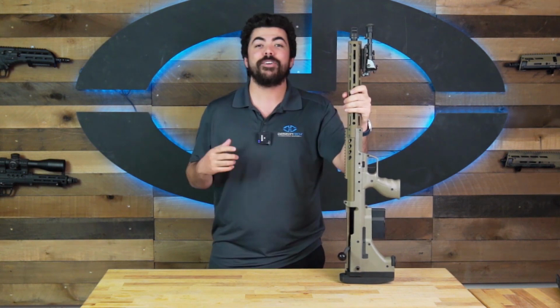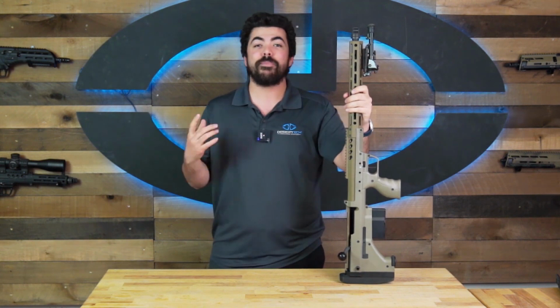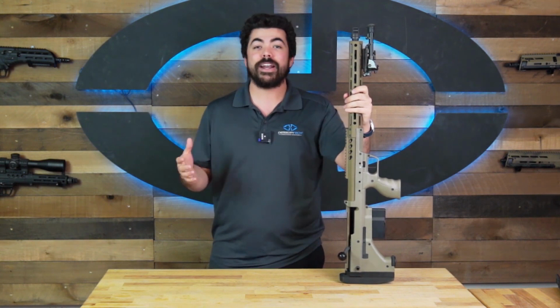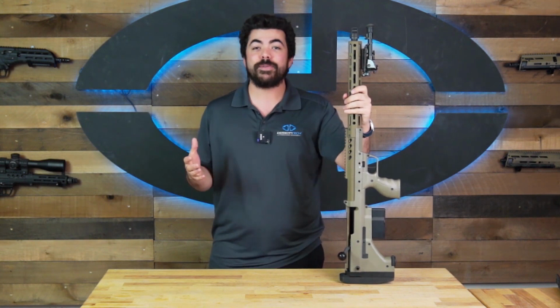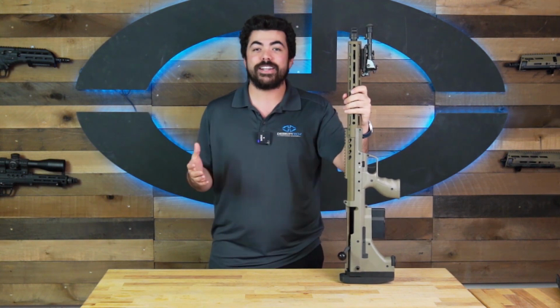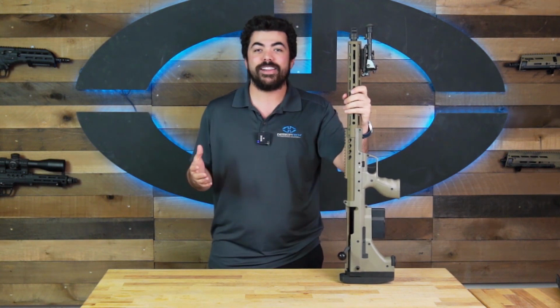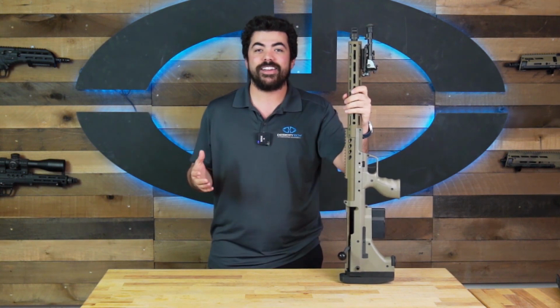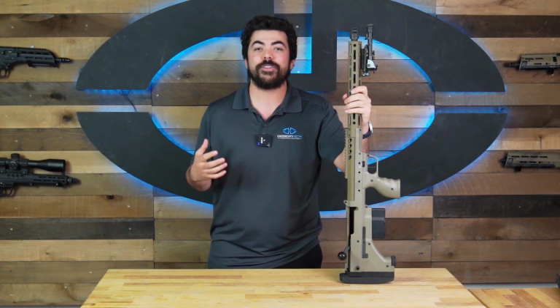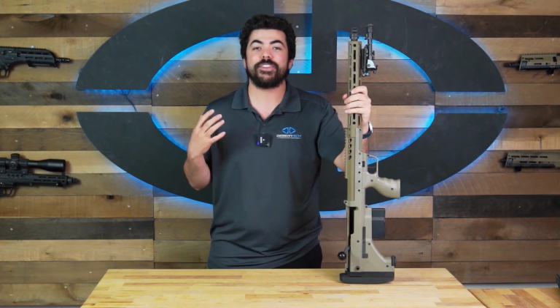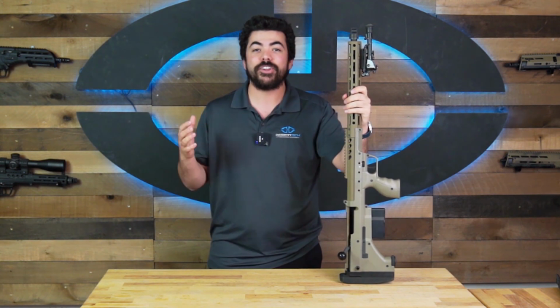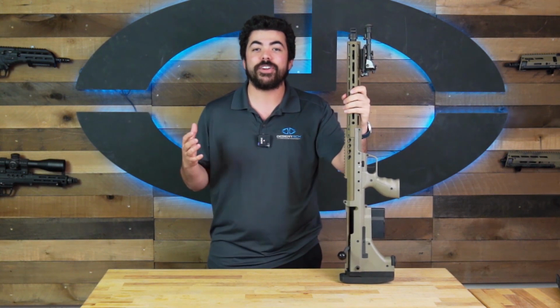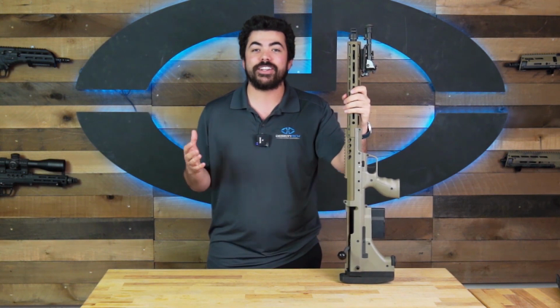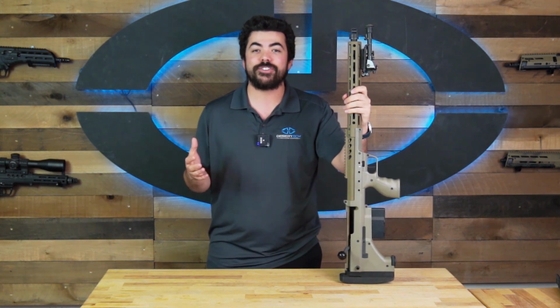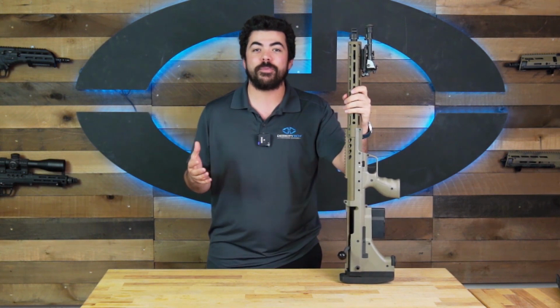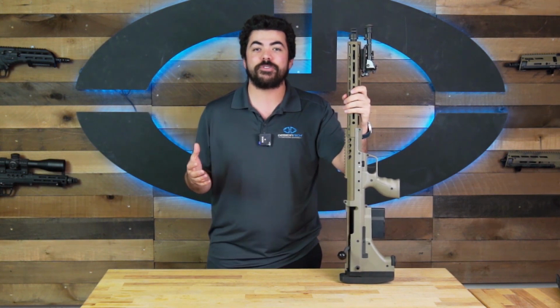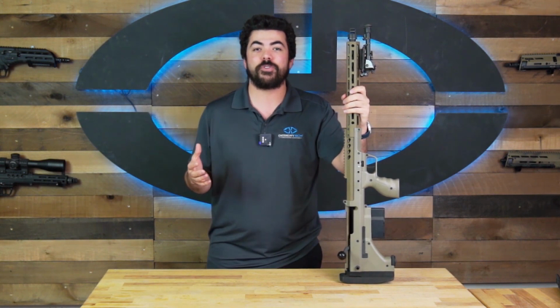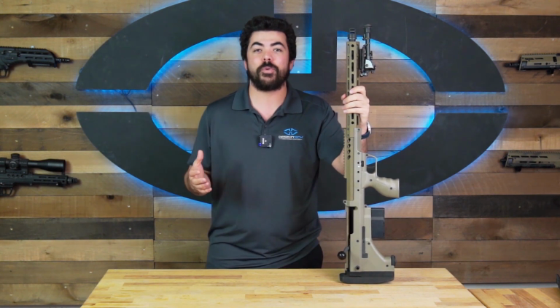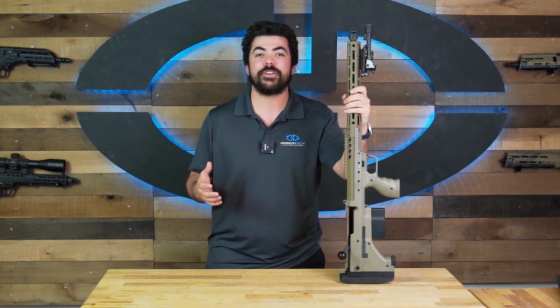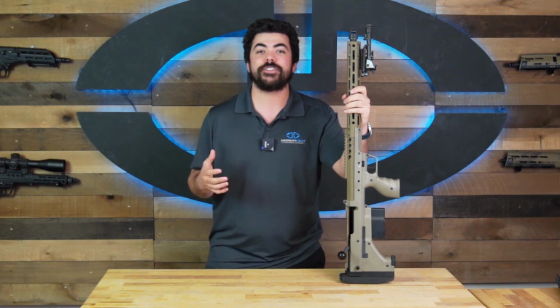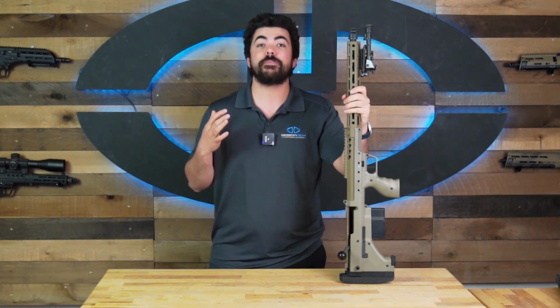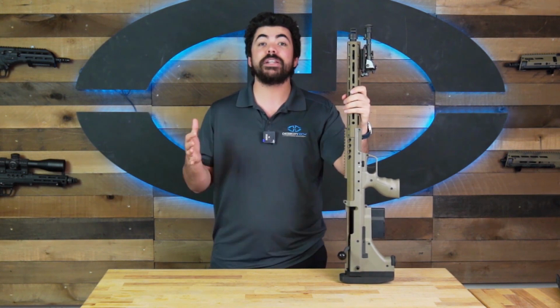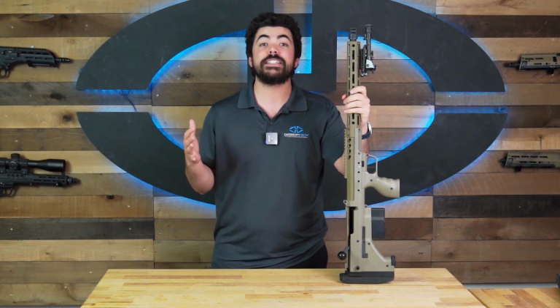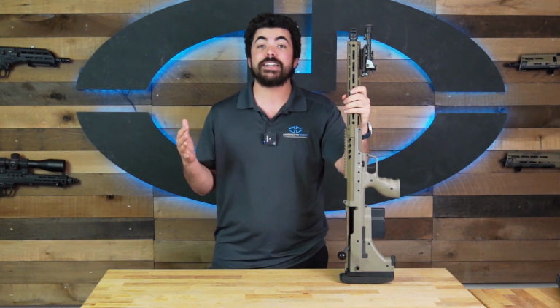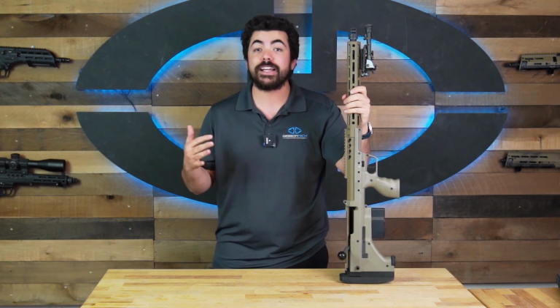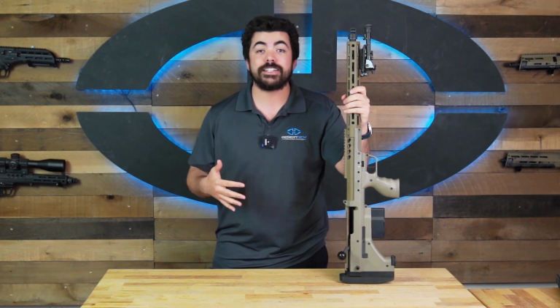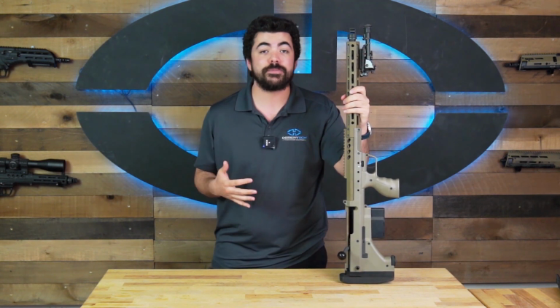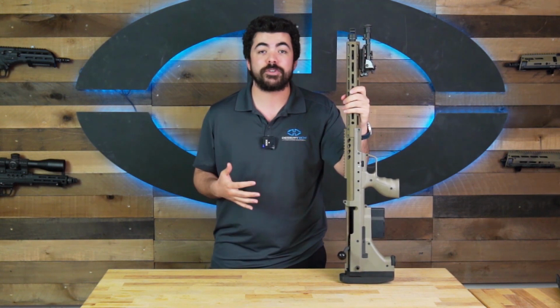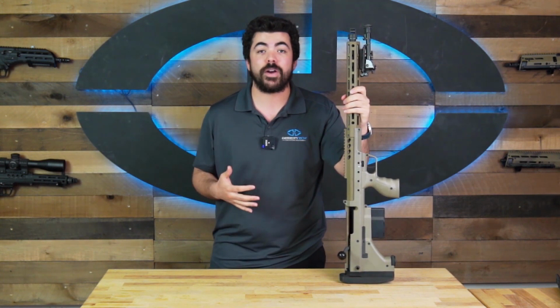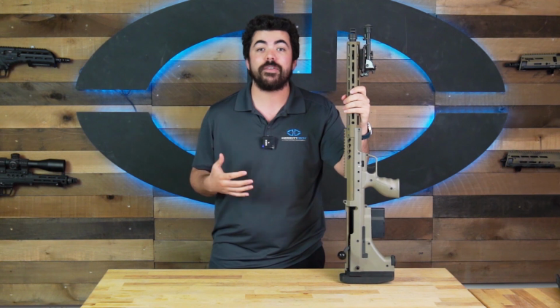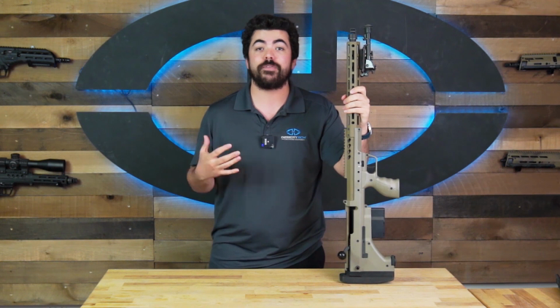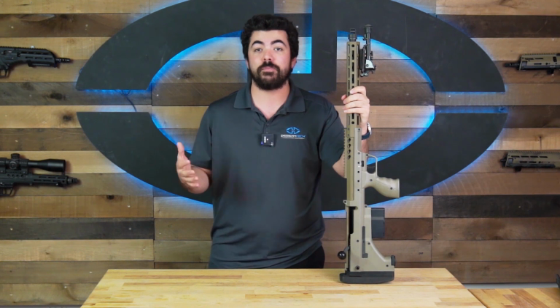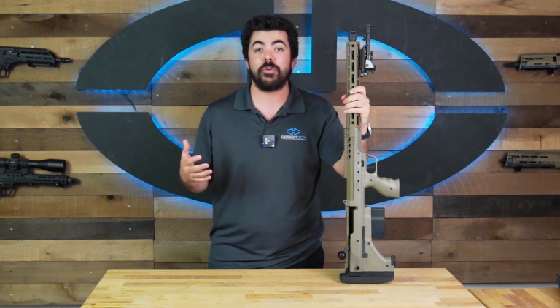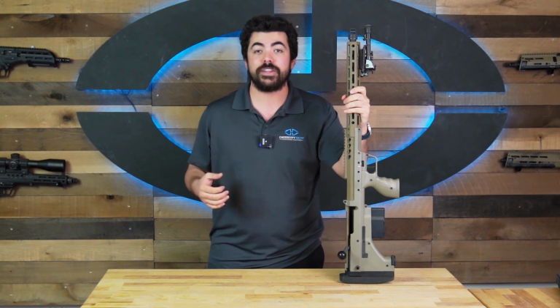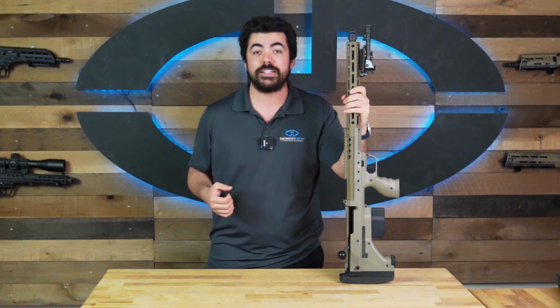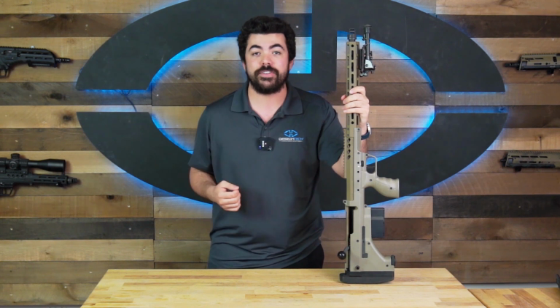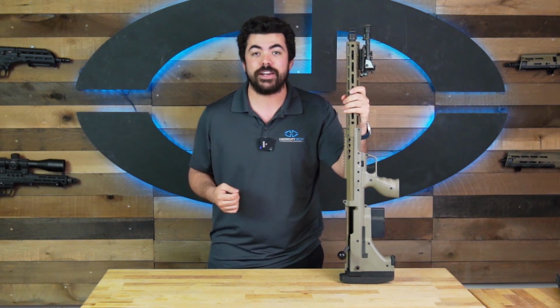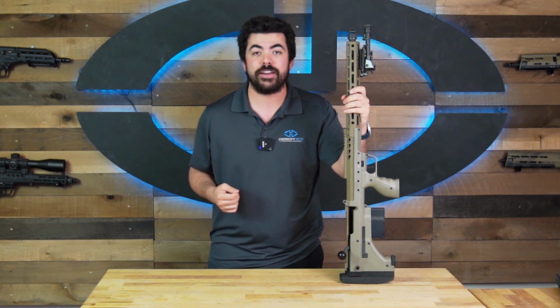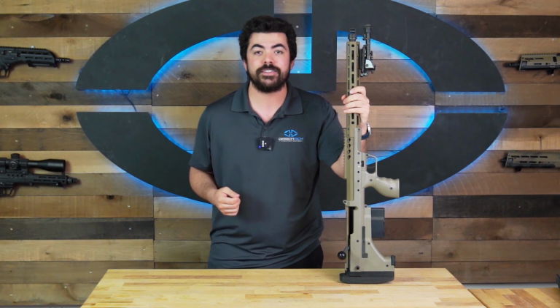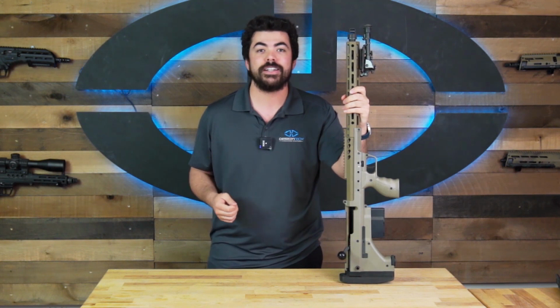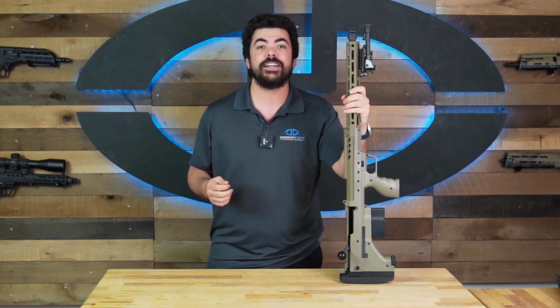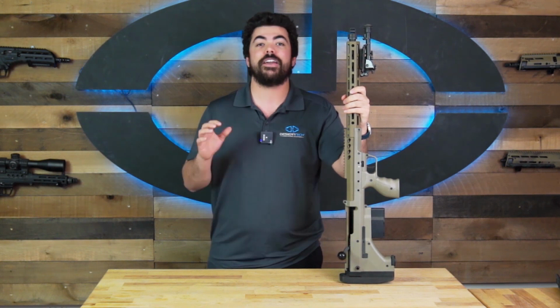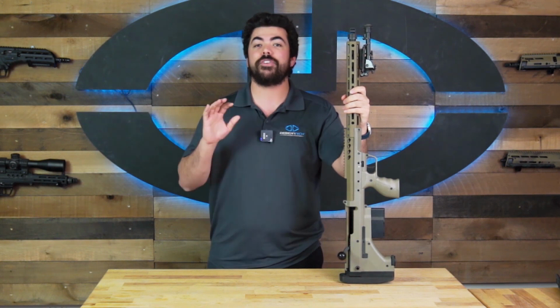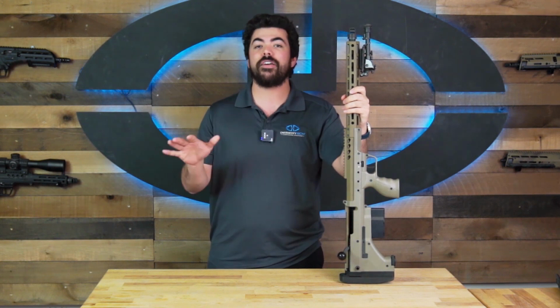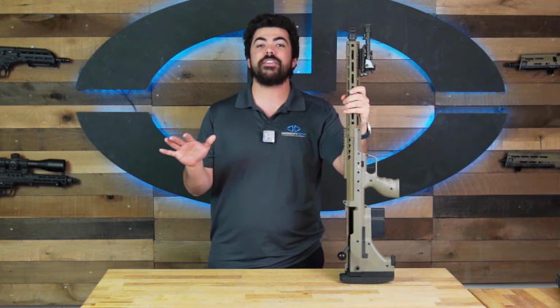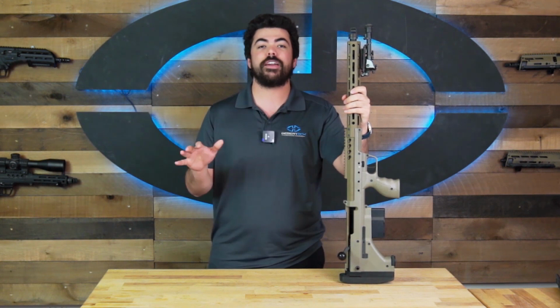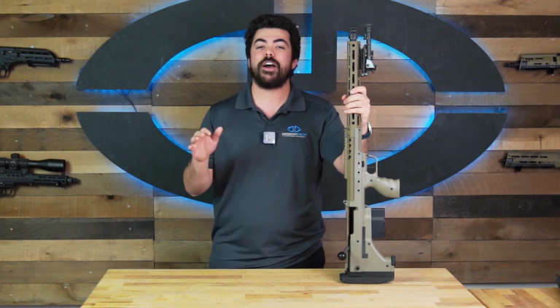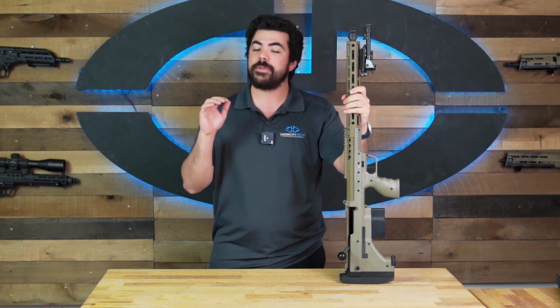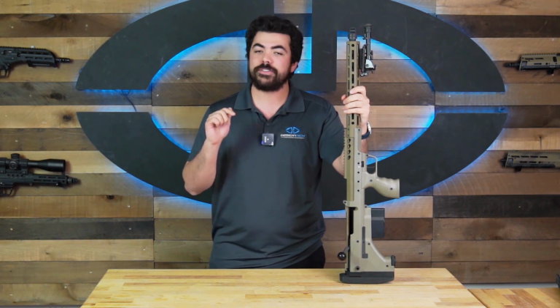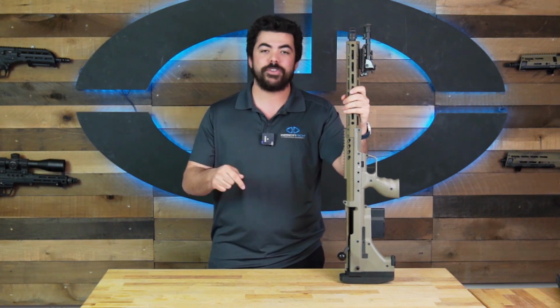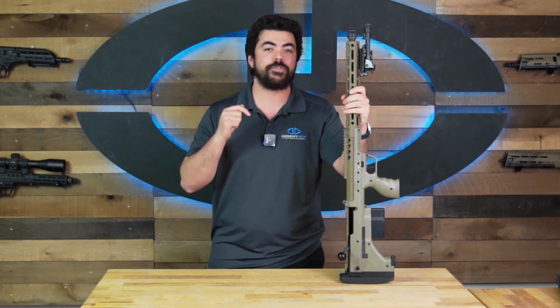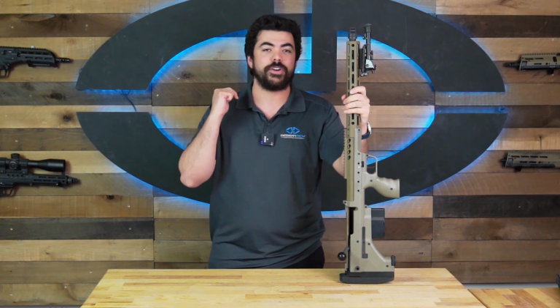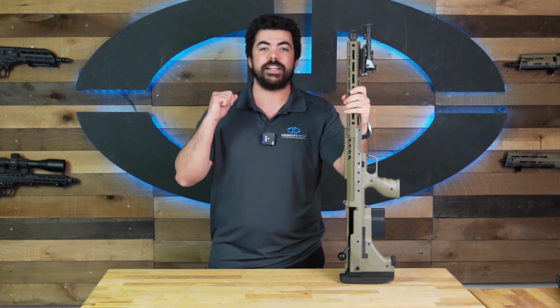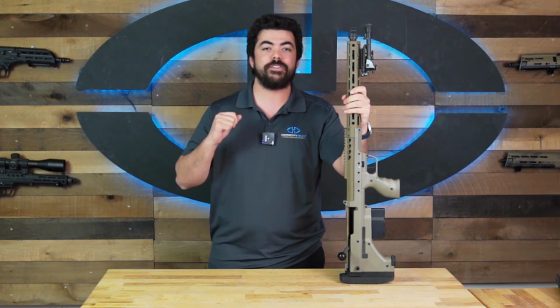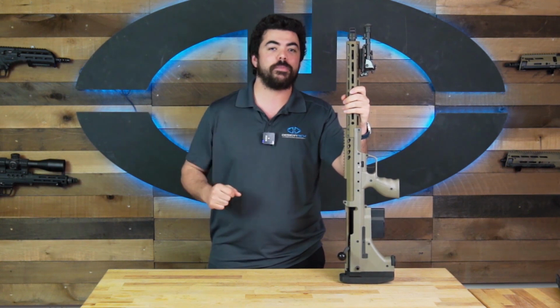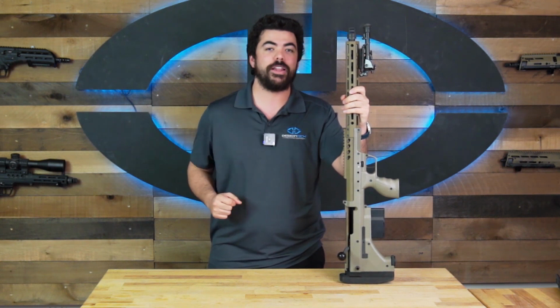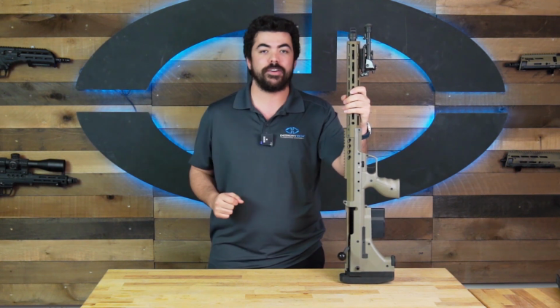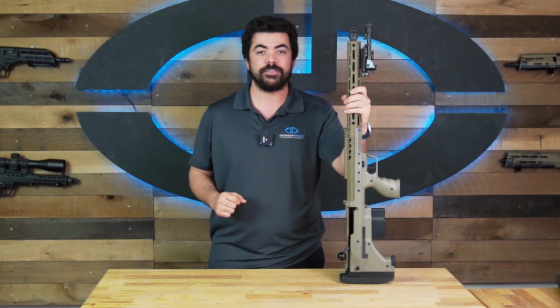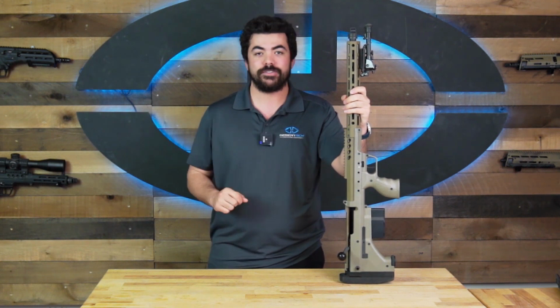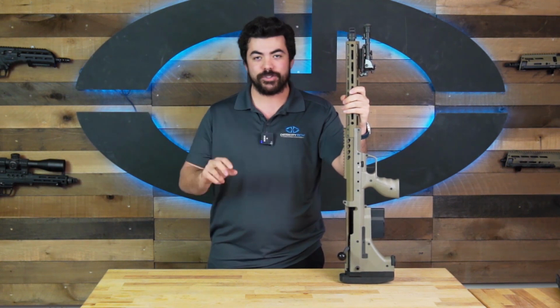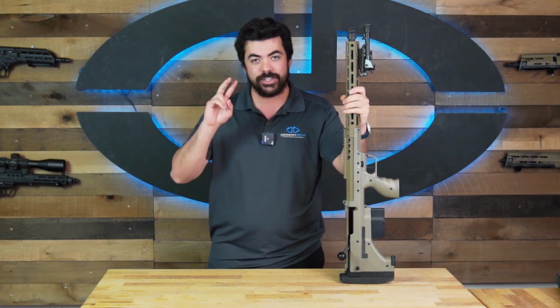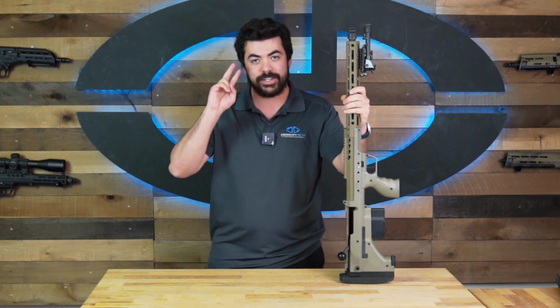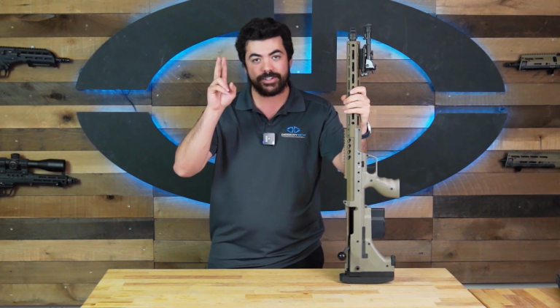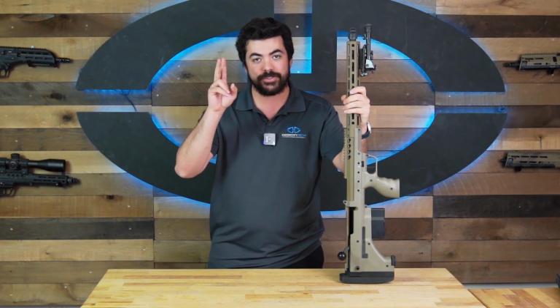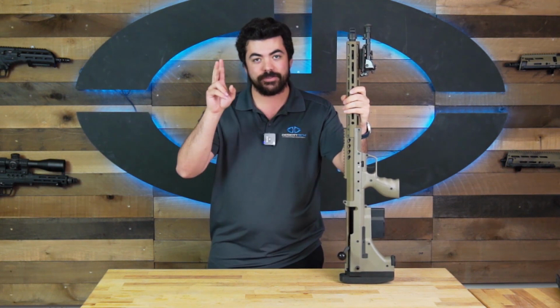My name is Elio. Thank you guys so much for watching. Please like and subscribe for more of these videos. If you have any comments, feel free to leave them below. We'll see you in the next one.